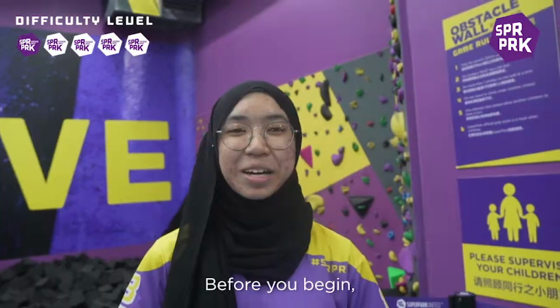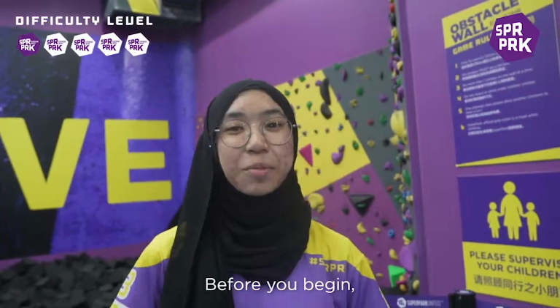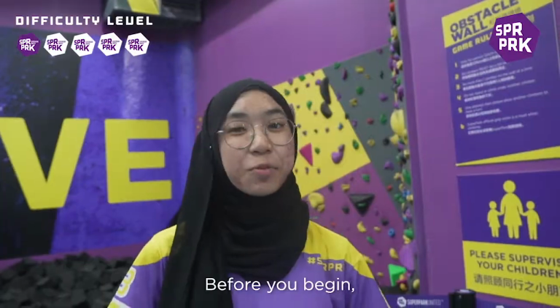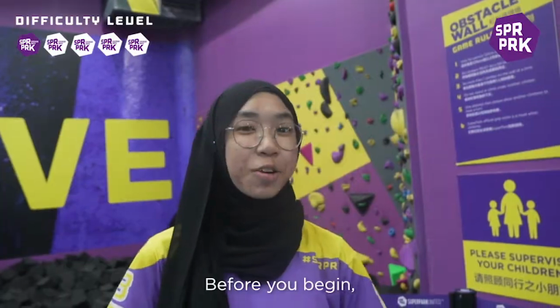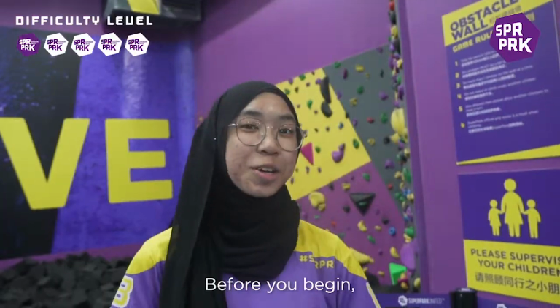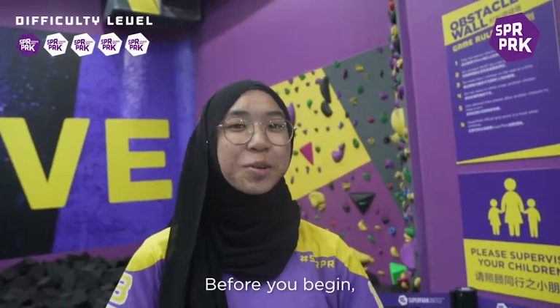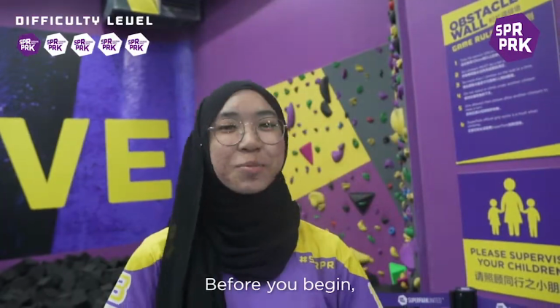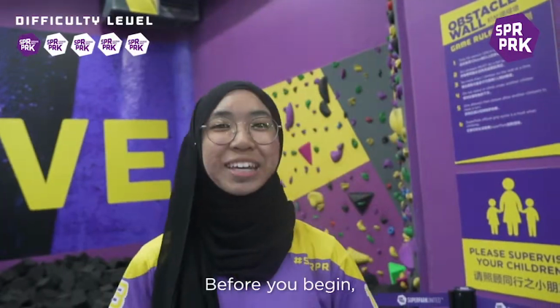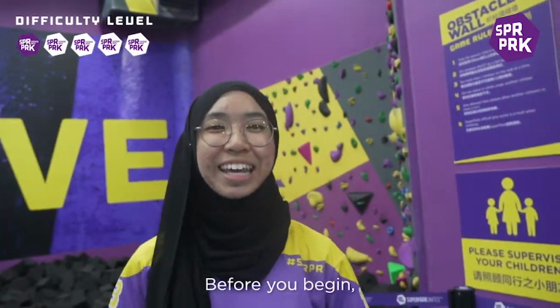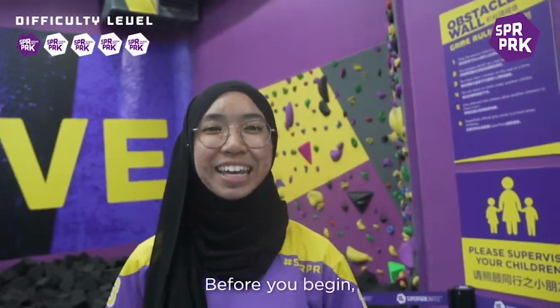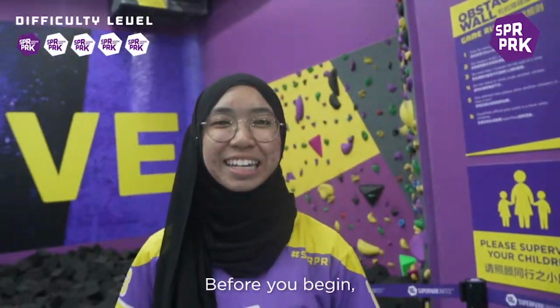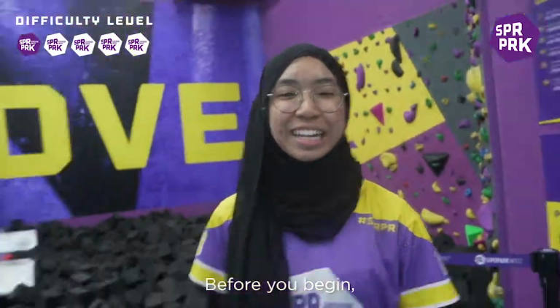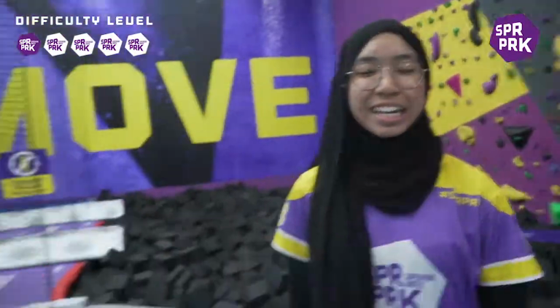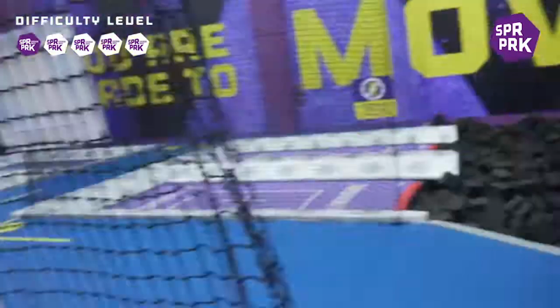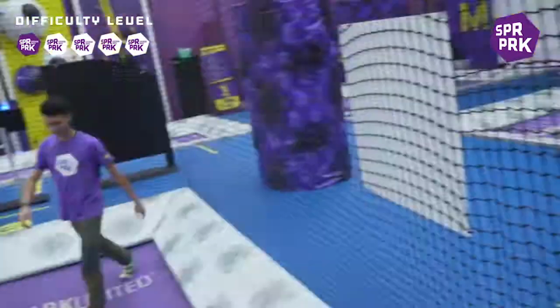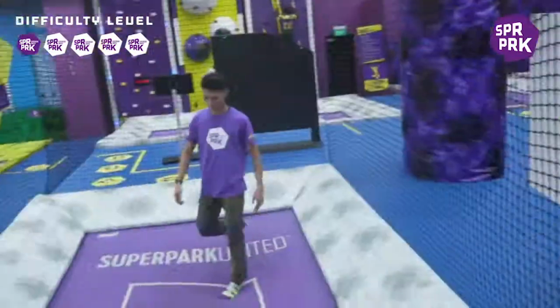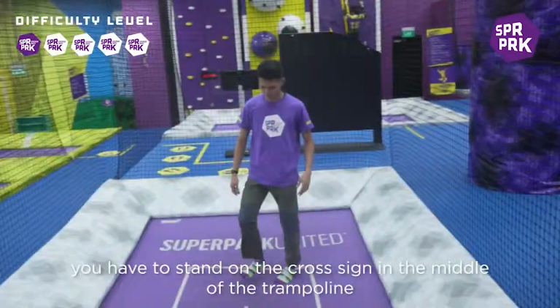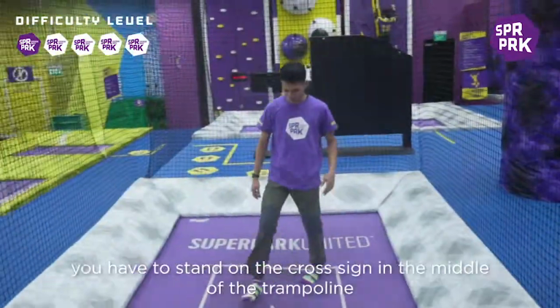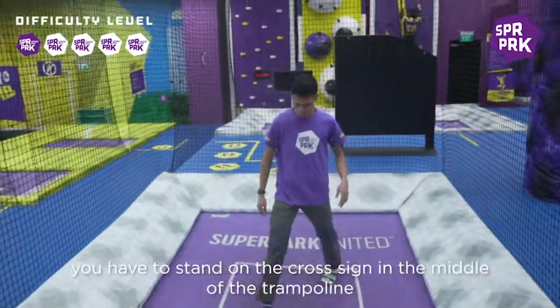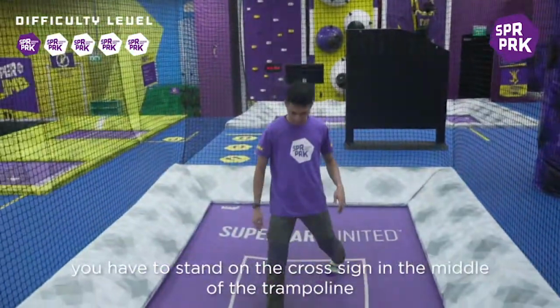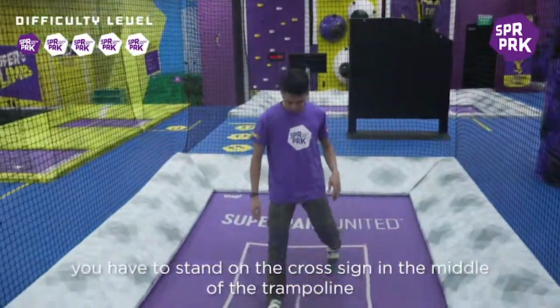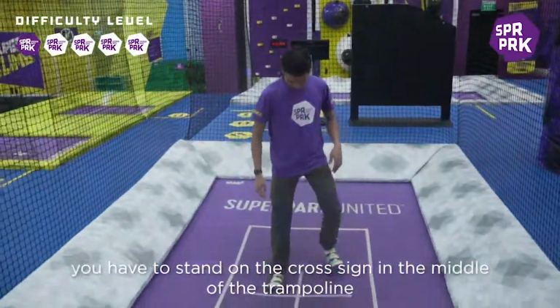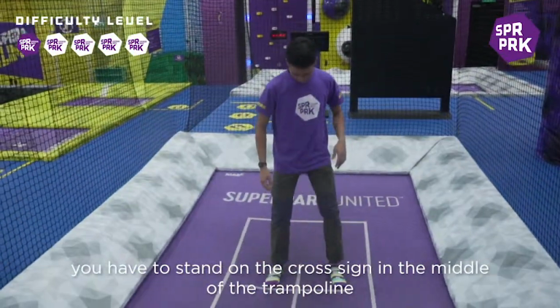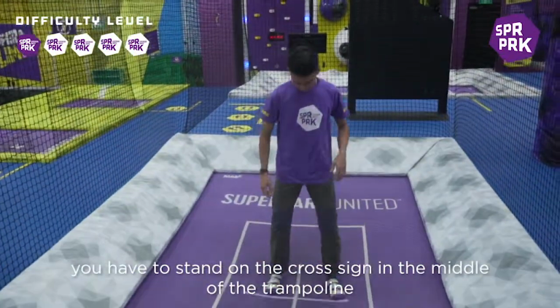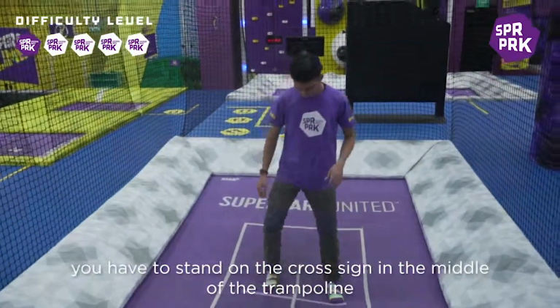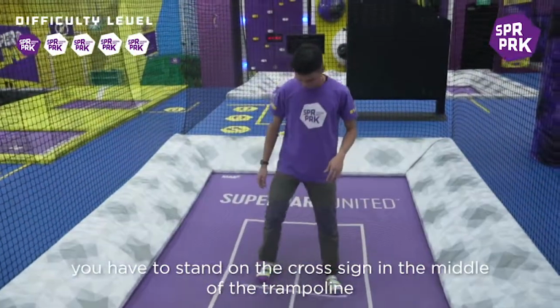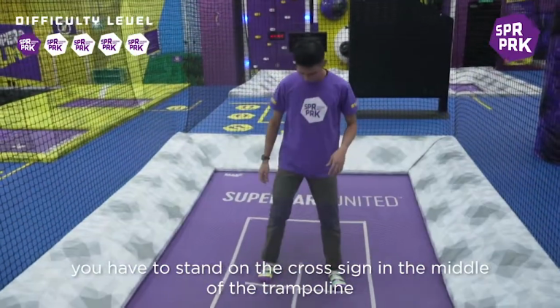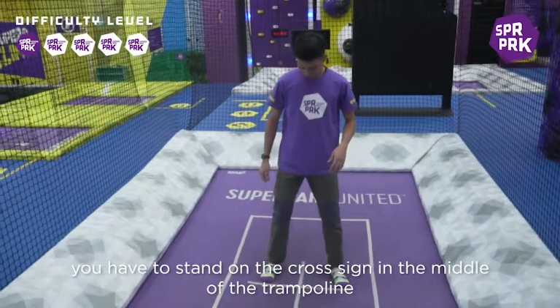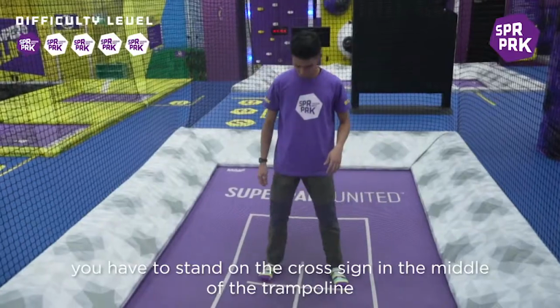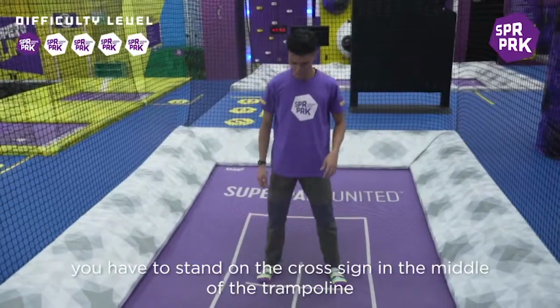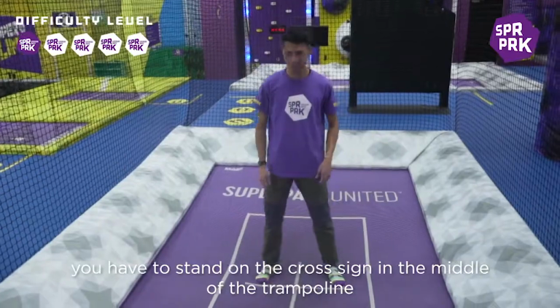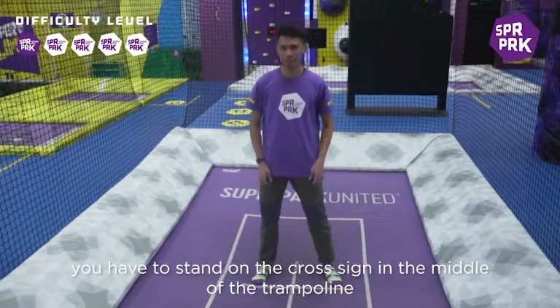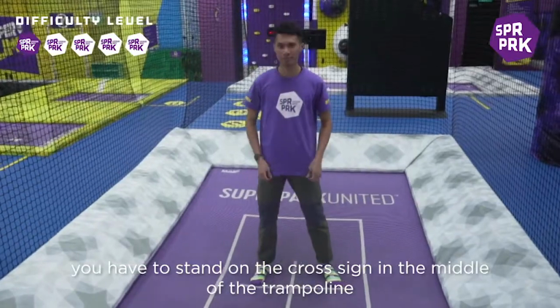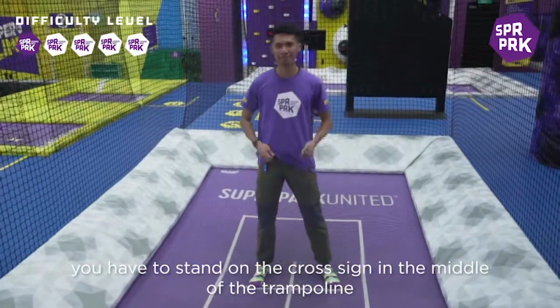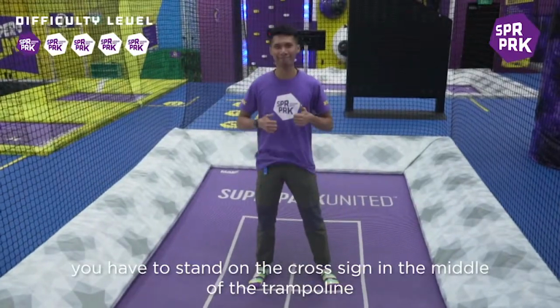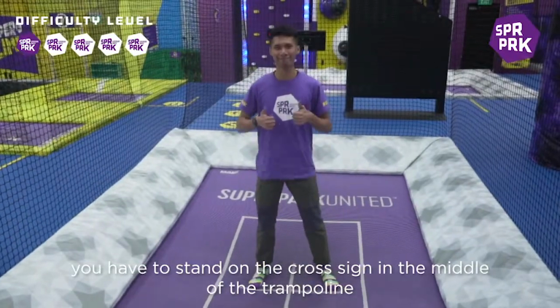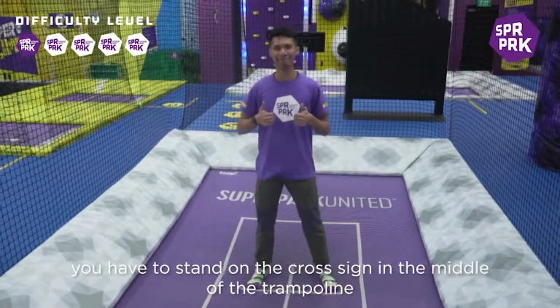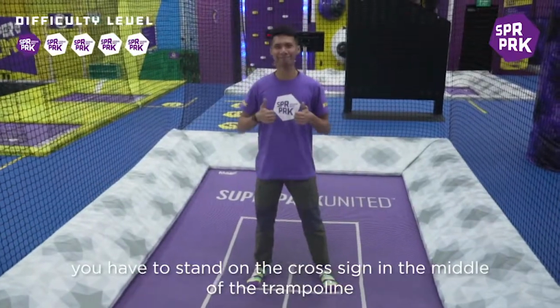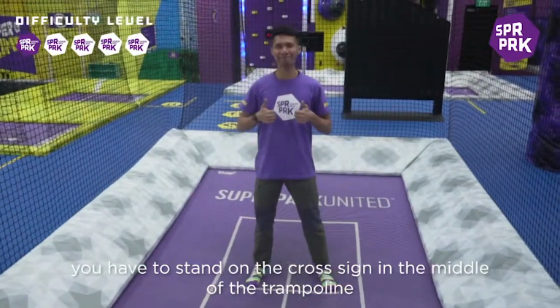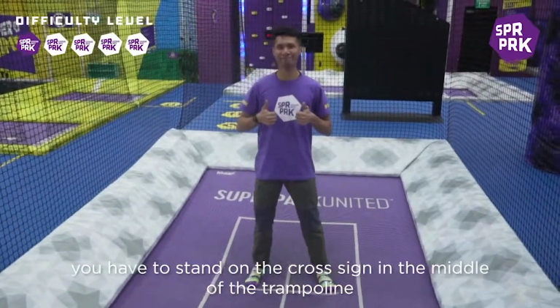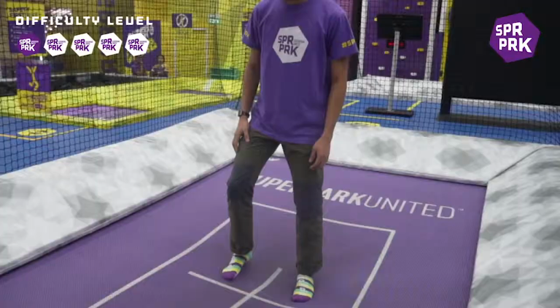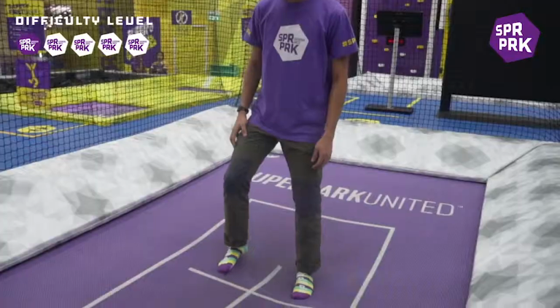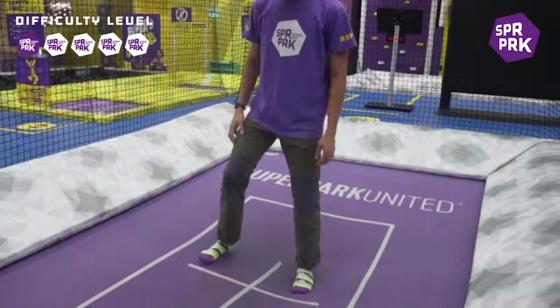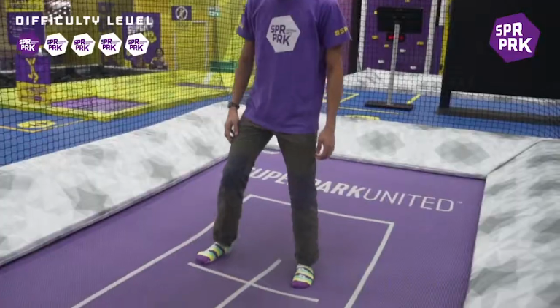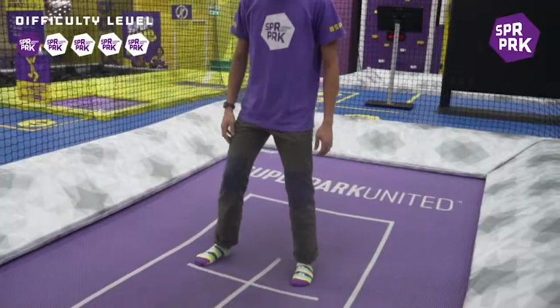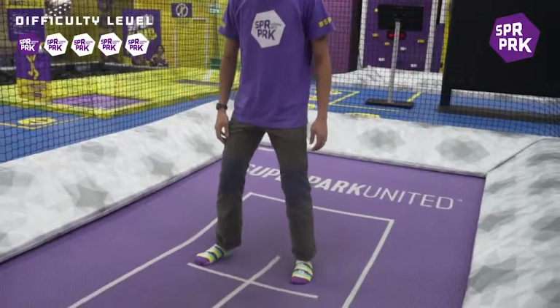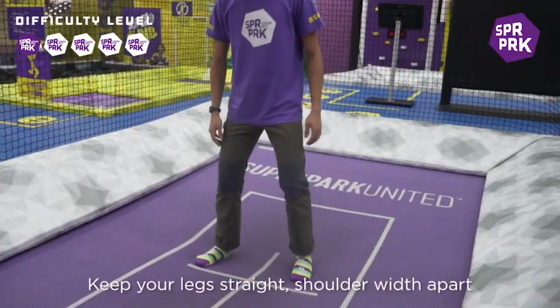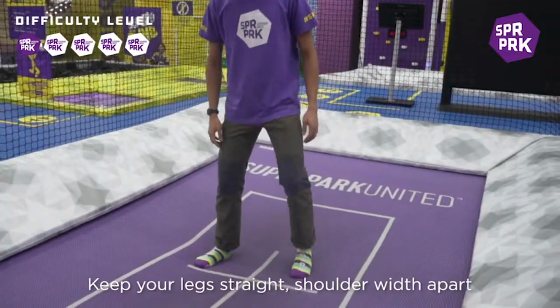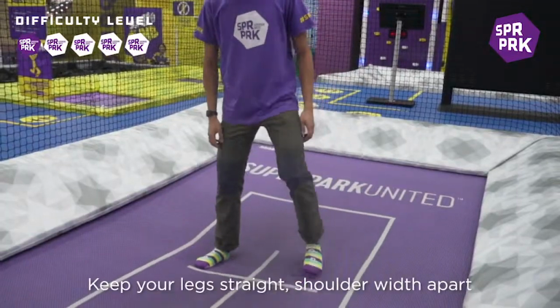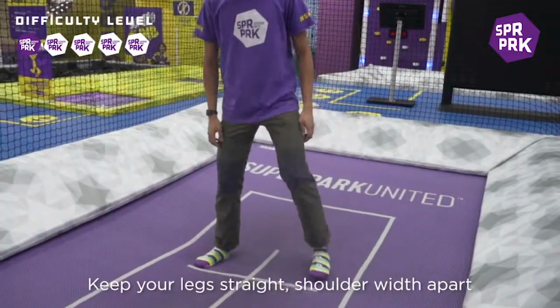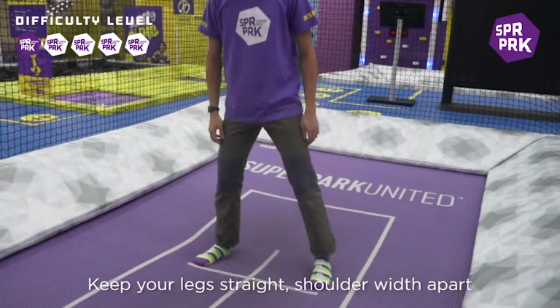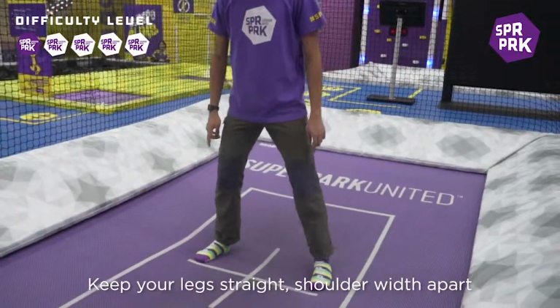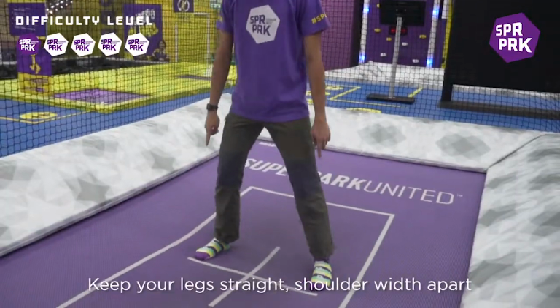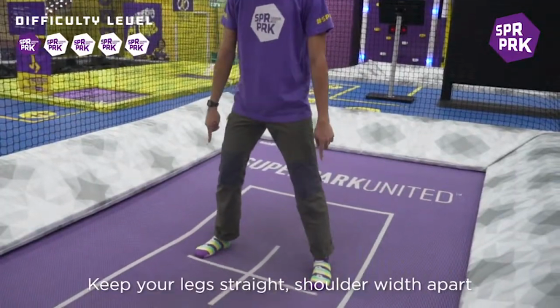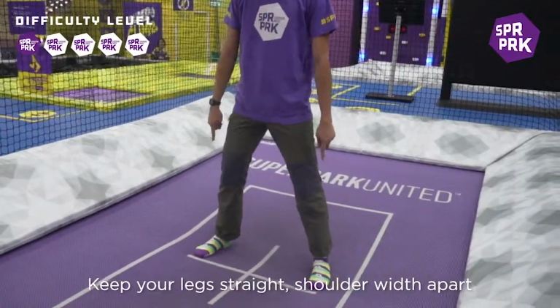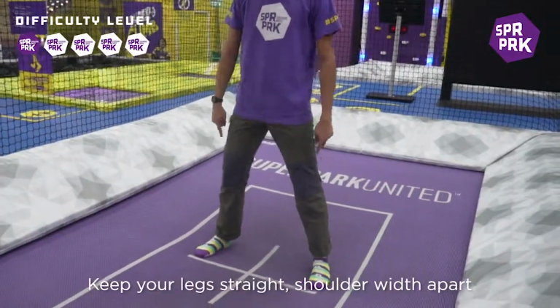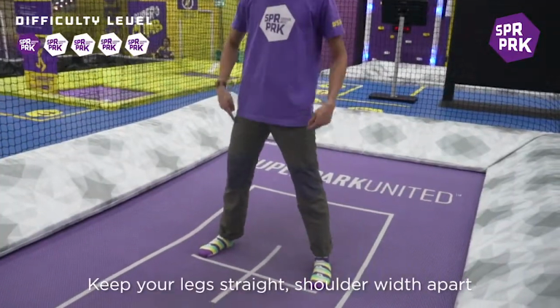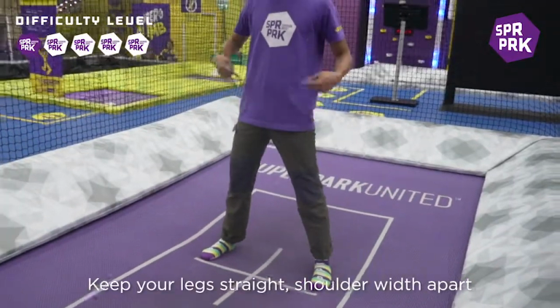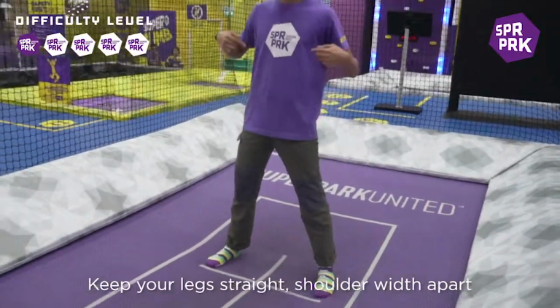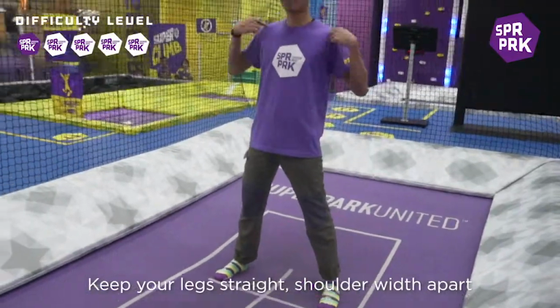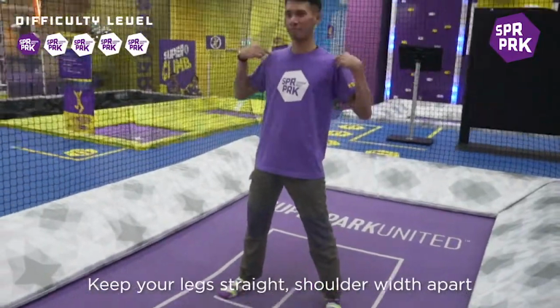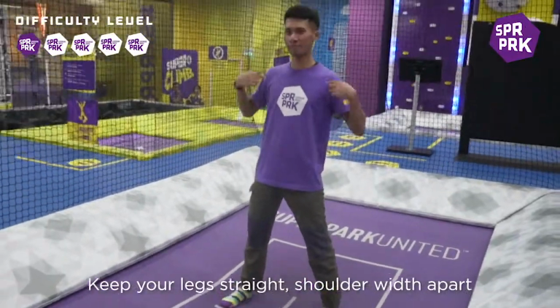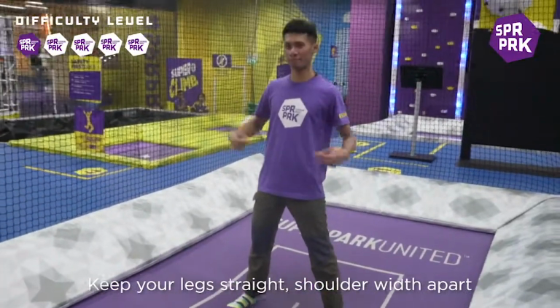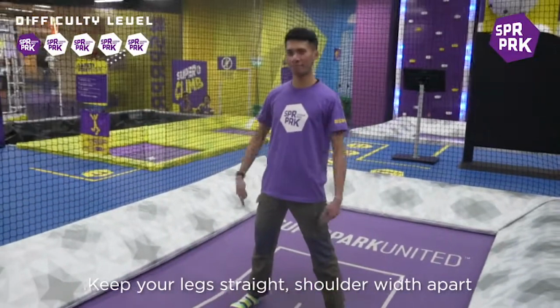Before you begin, you have to step on the cross side in the middle of the trampoline. Keep your legs straight, shoulder width apart.